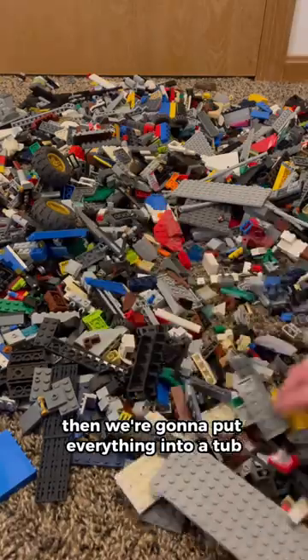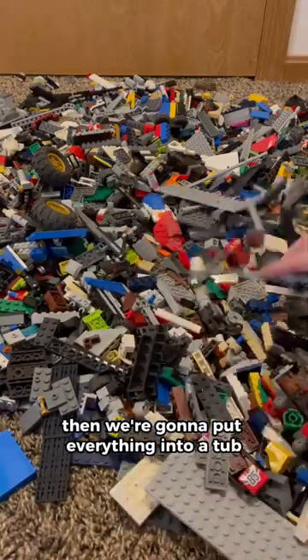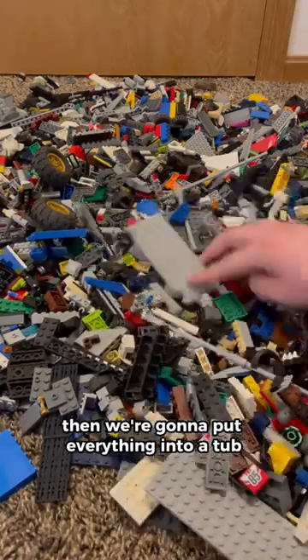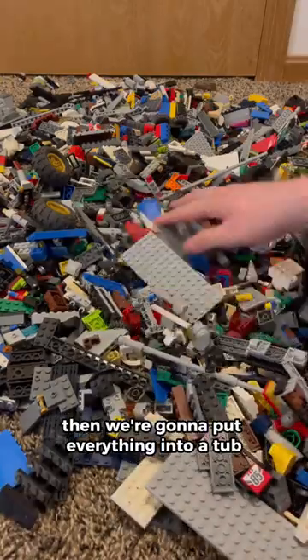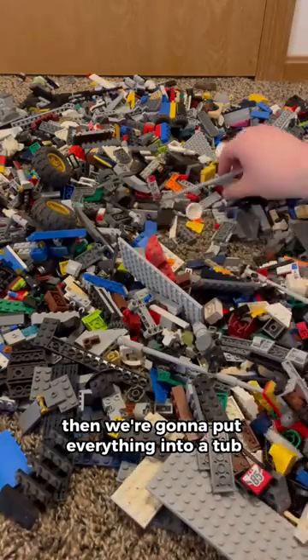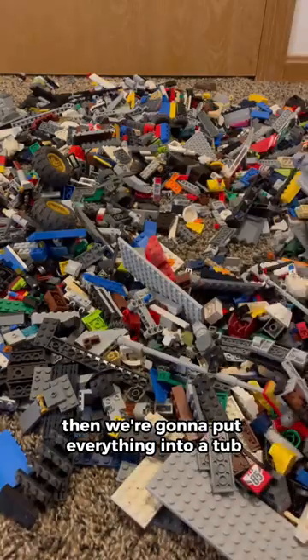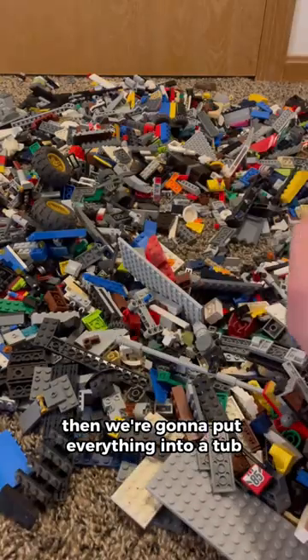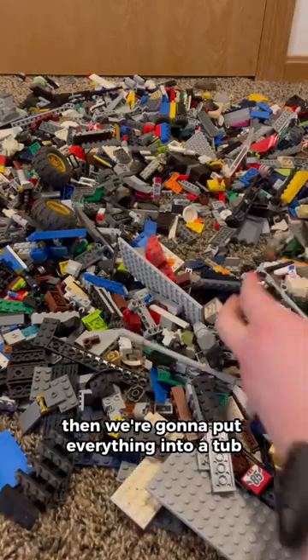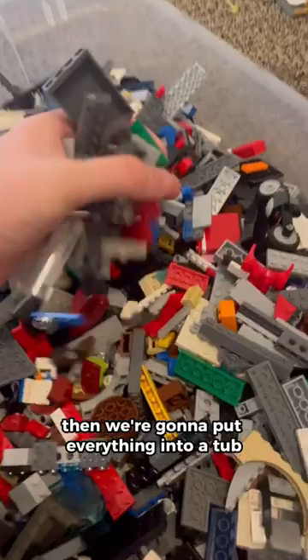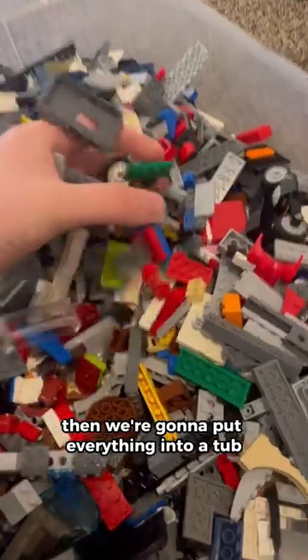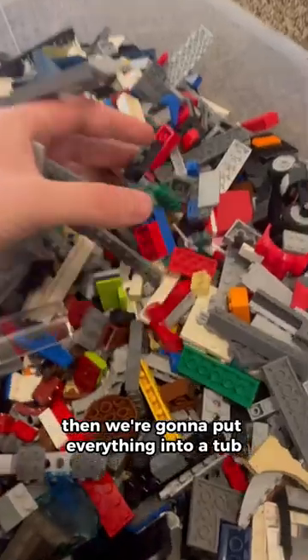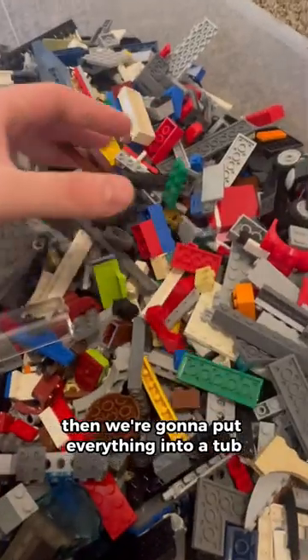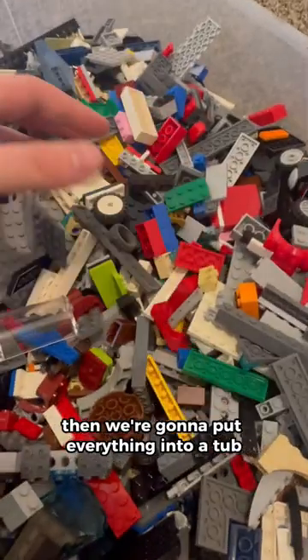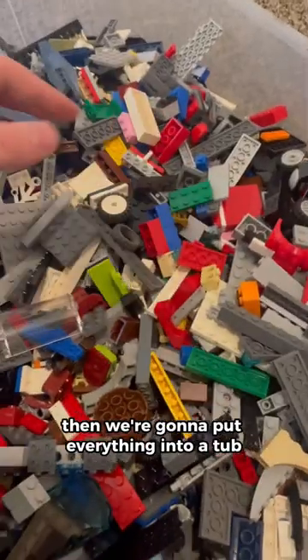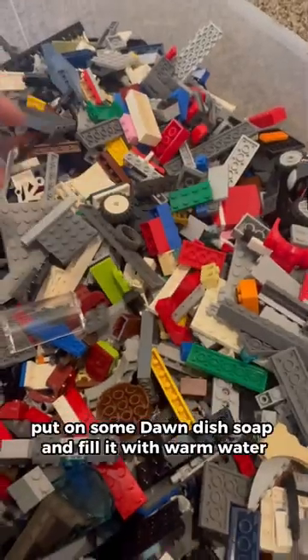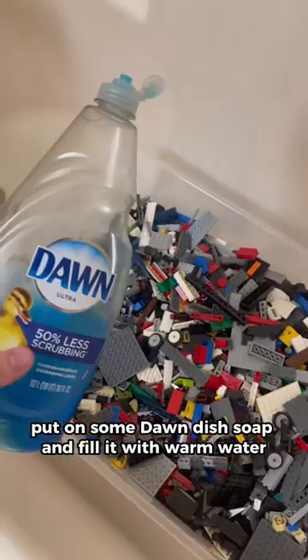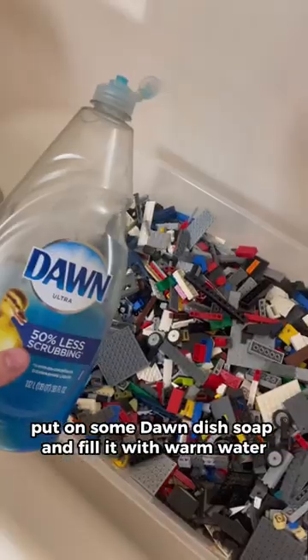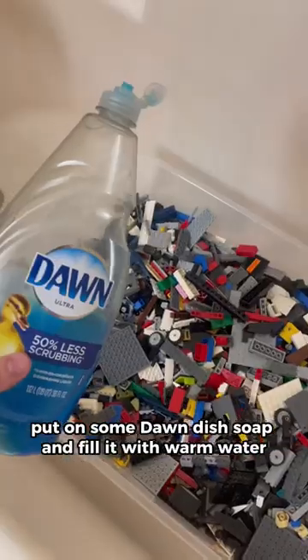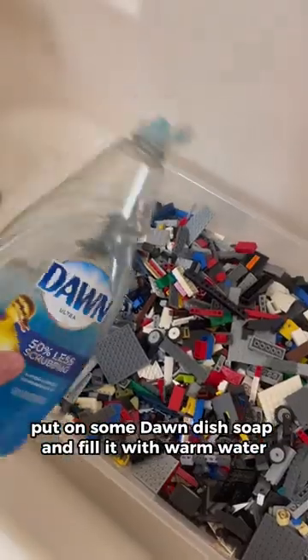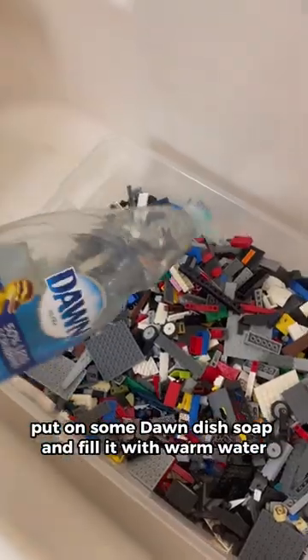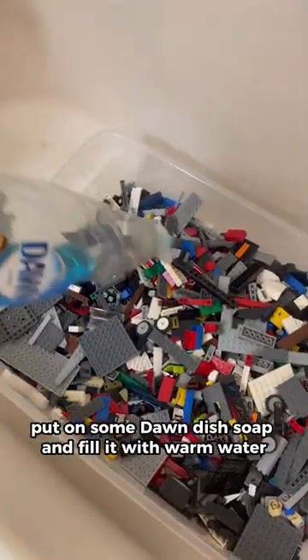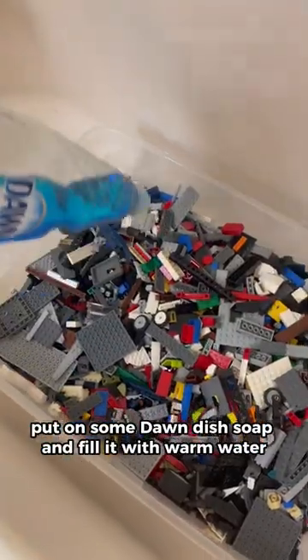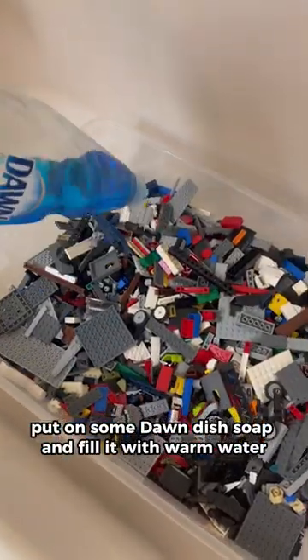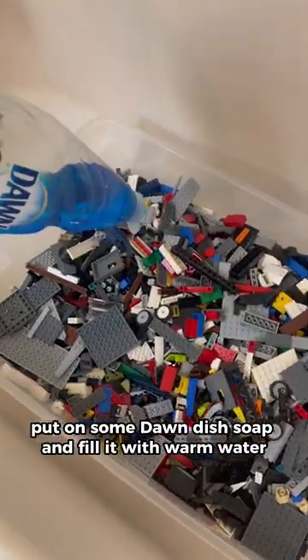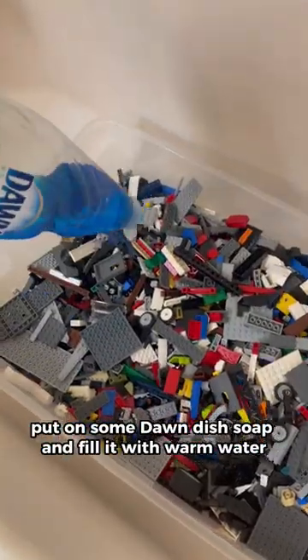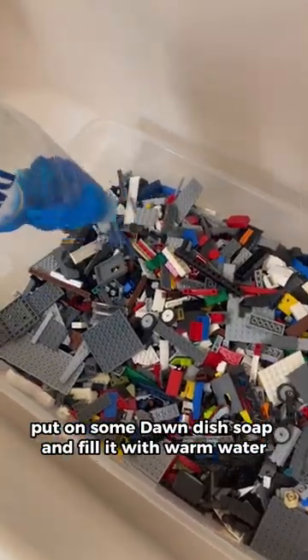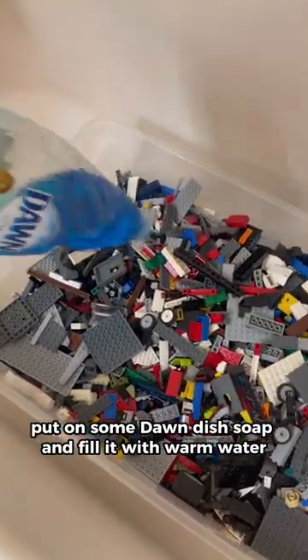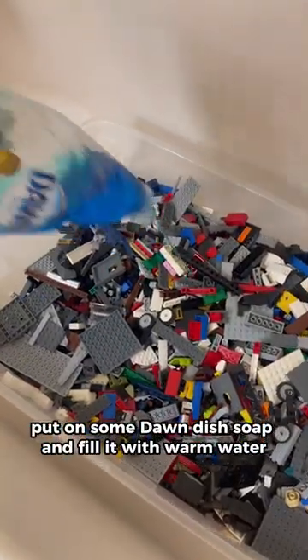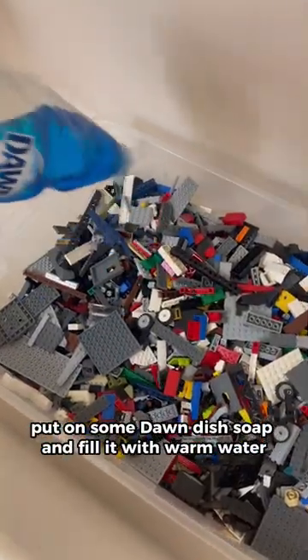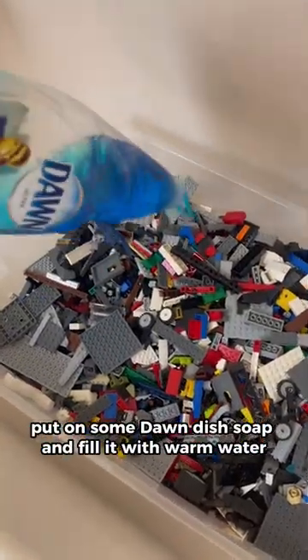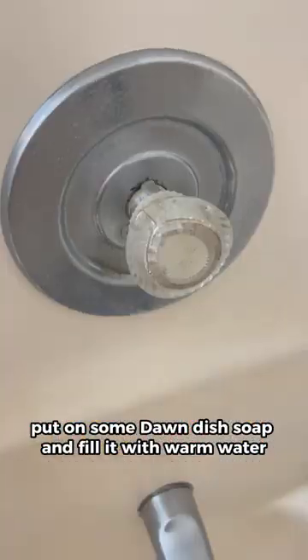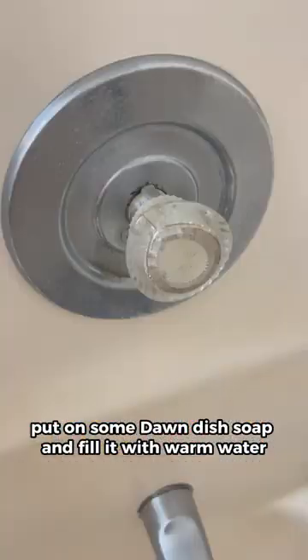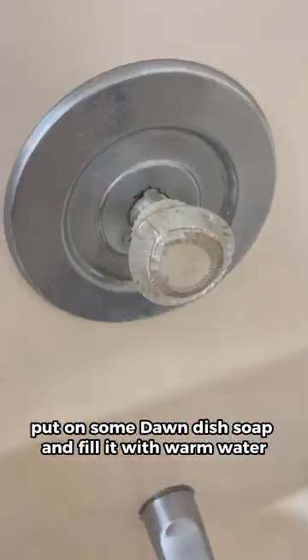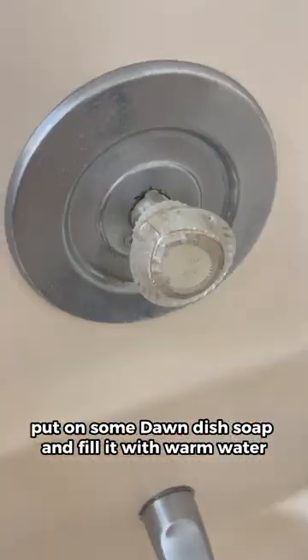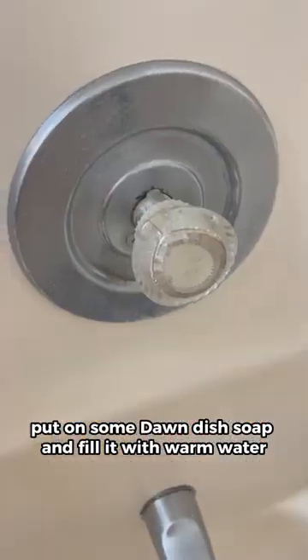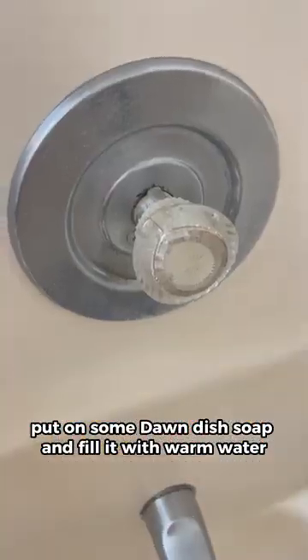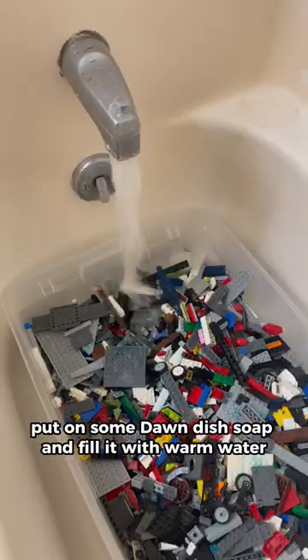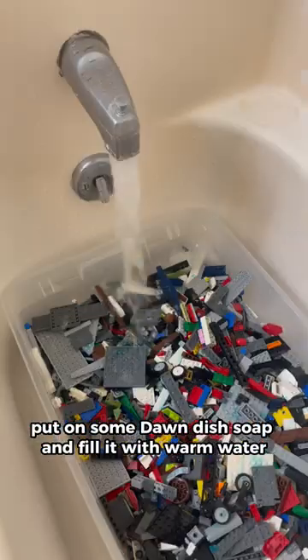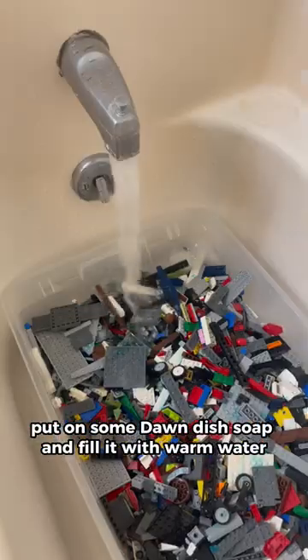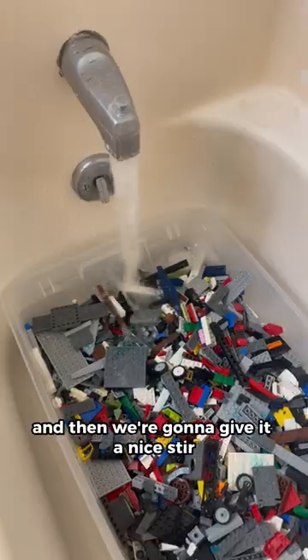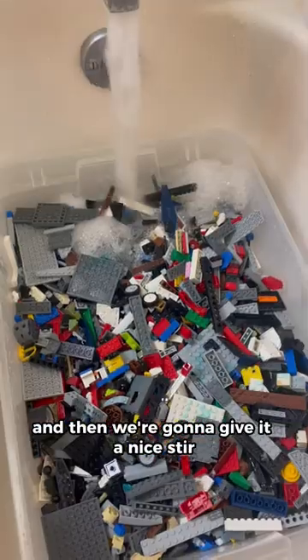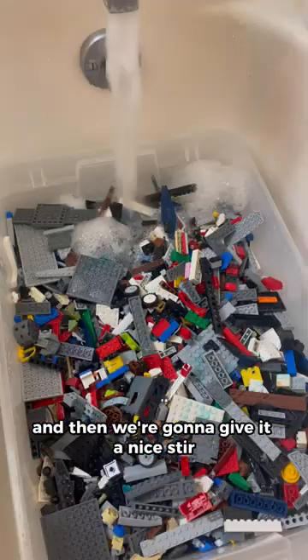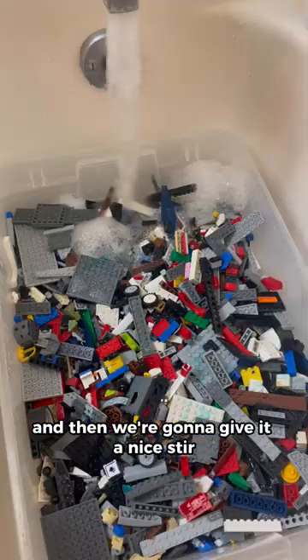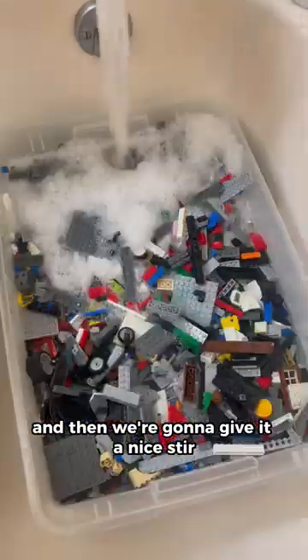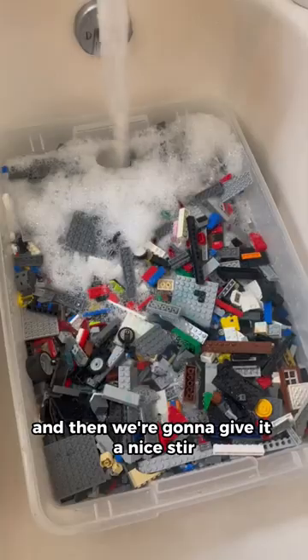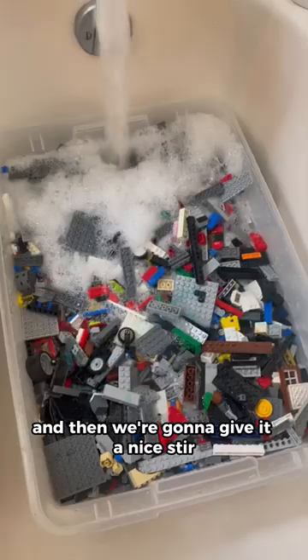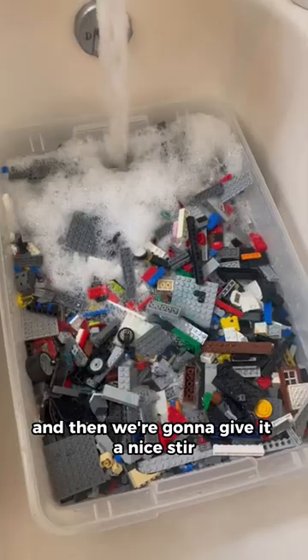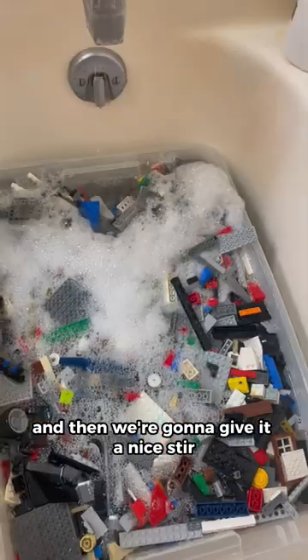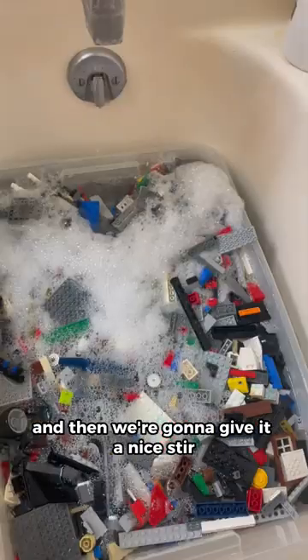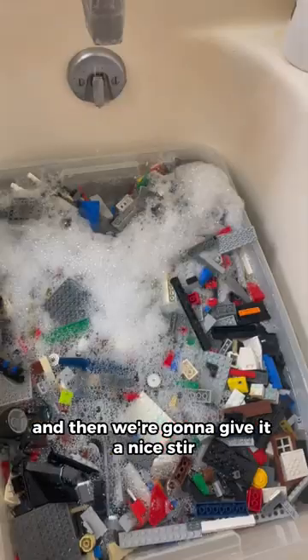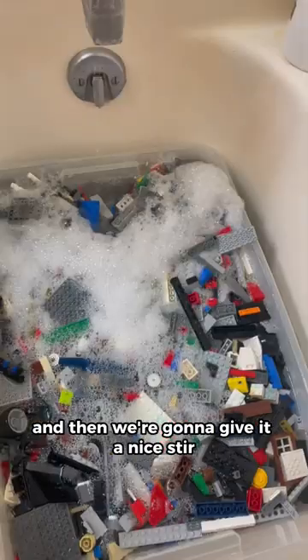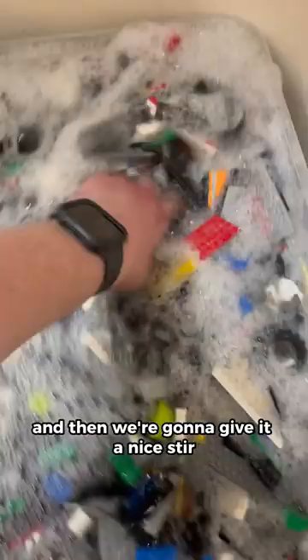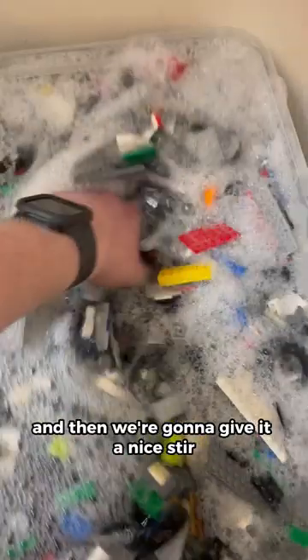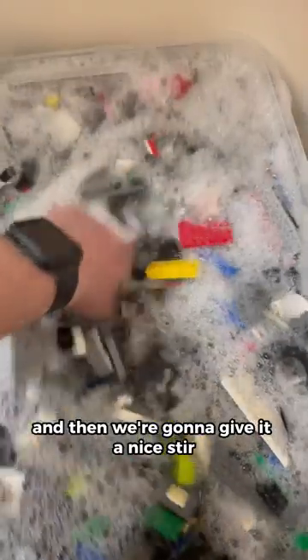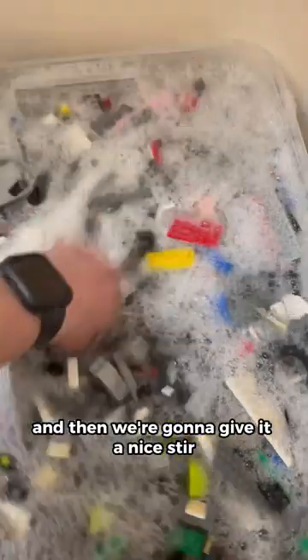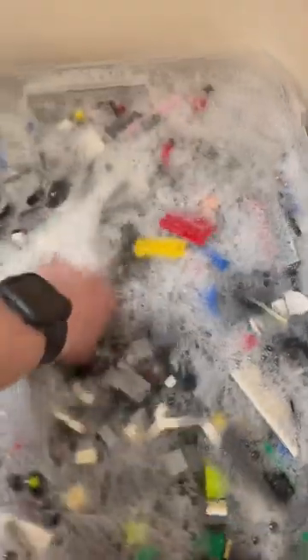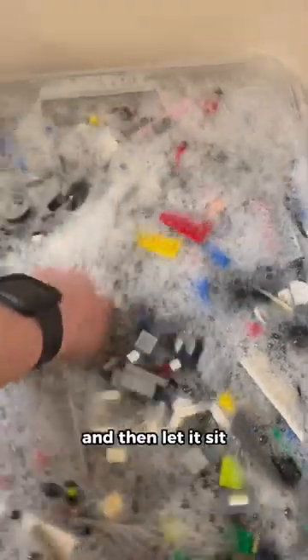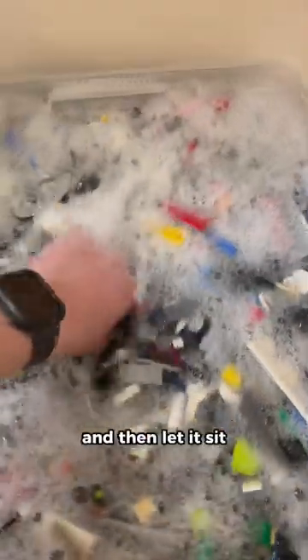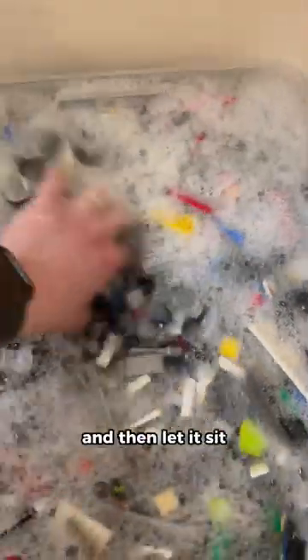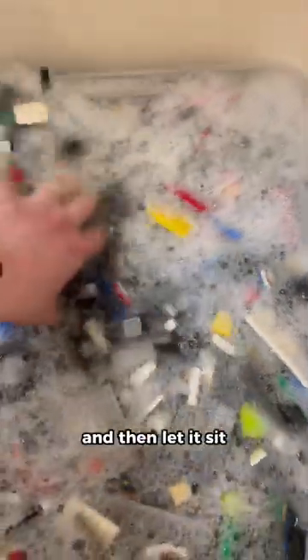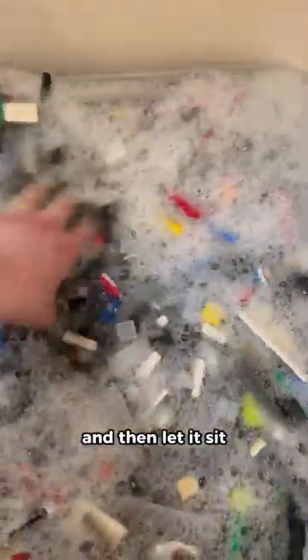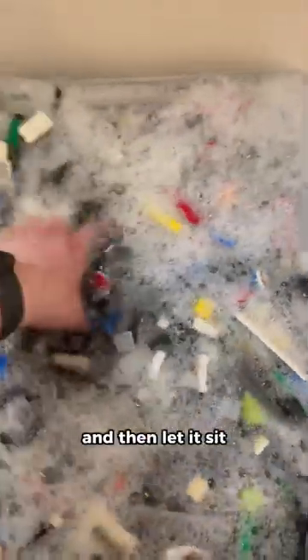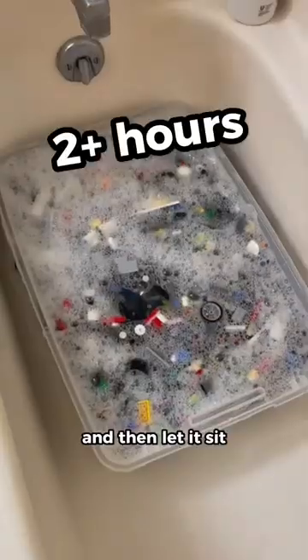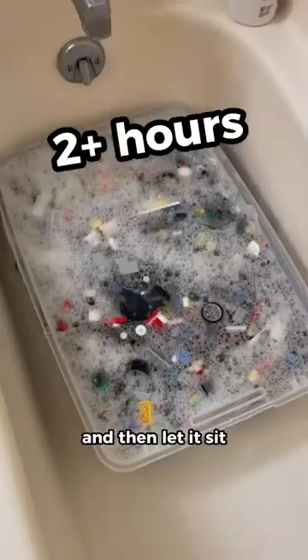Then we're gonna put everything into a tub, put on some Dawn dish soap, and fill it with warm water. And then we're gonna give it a nice stir, and then let it sit.